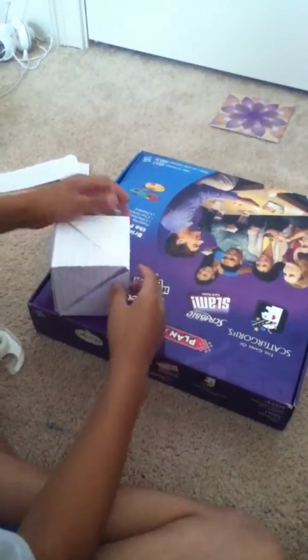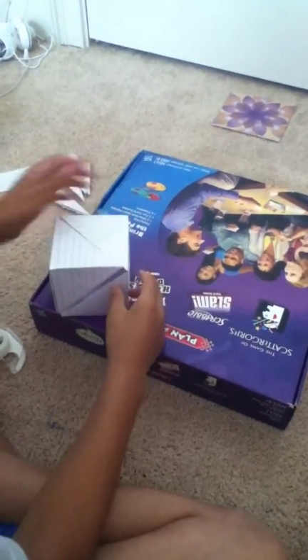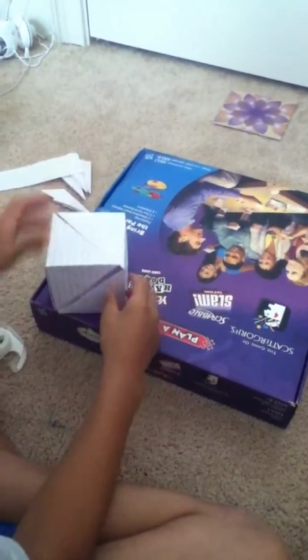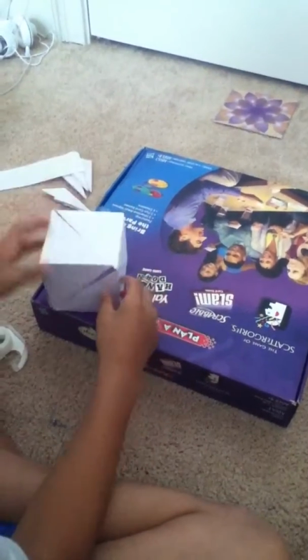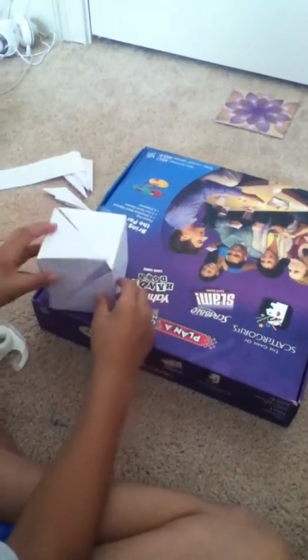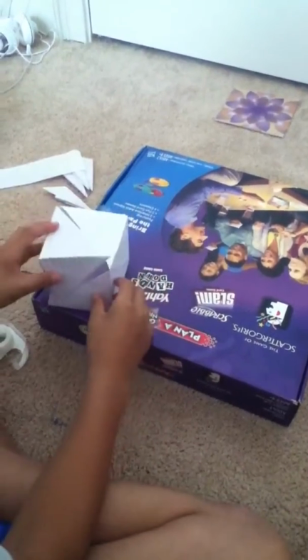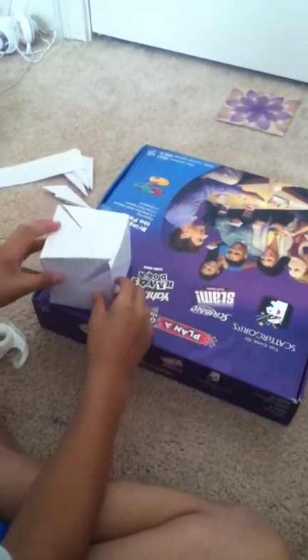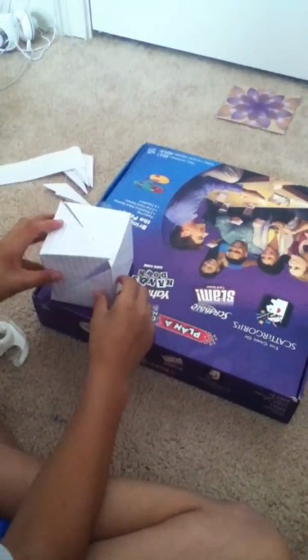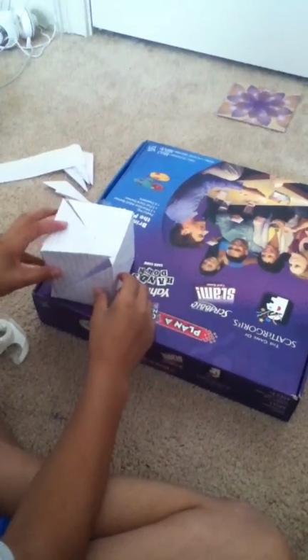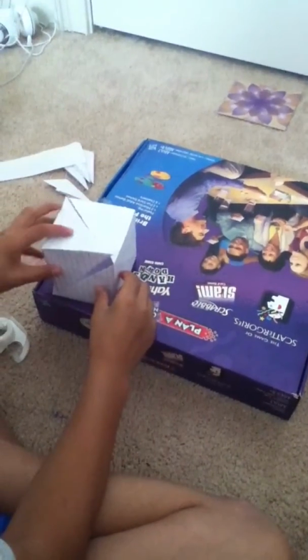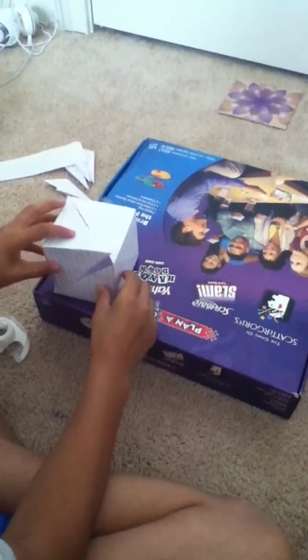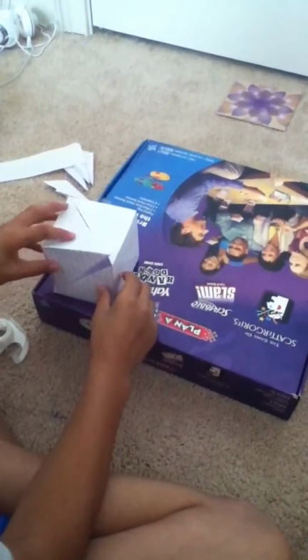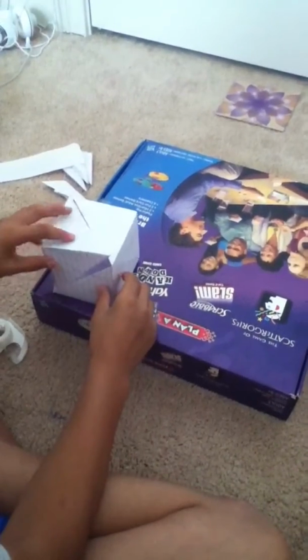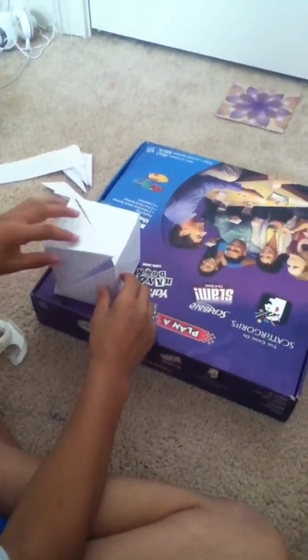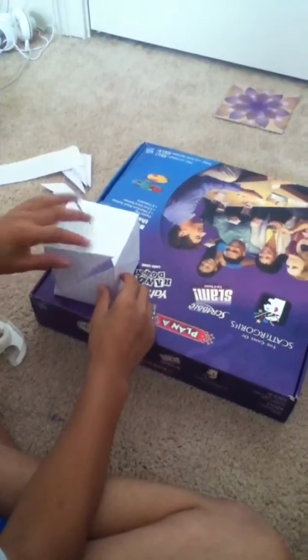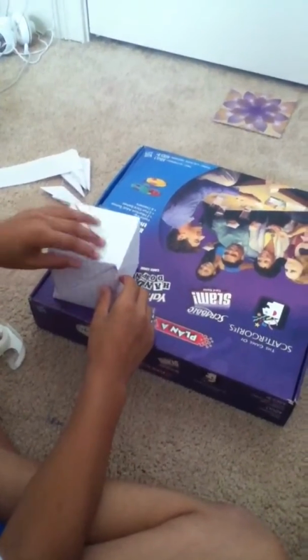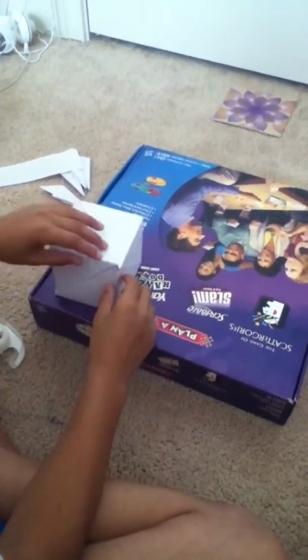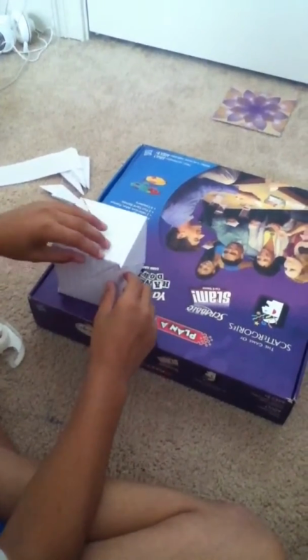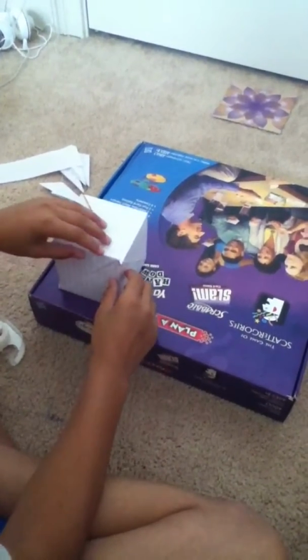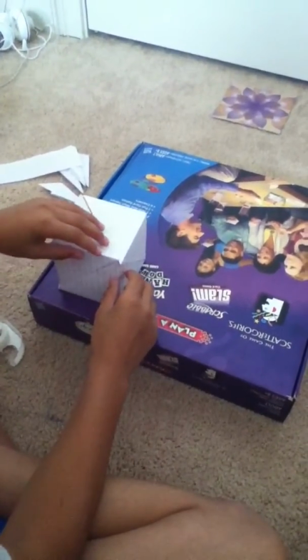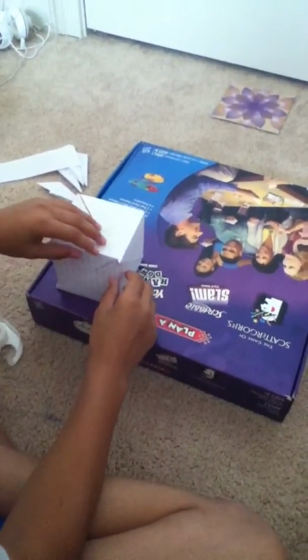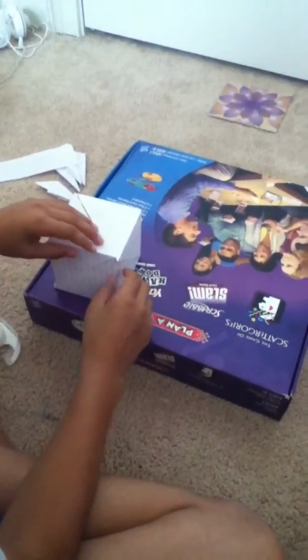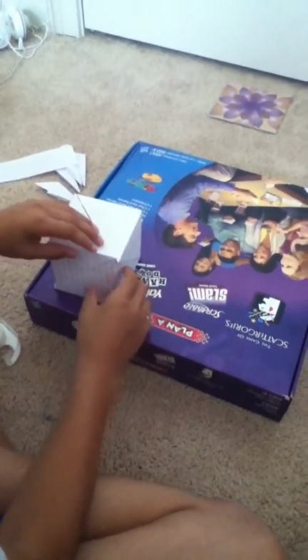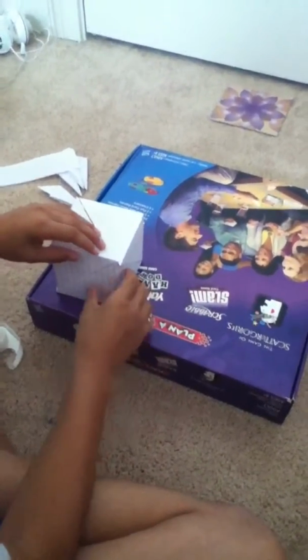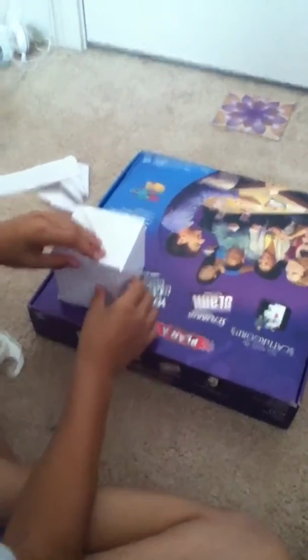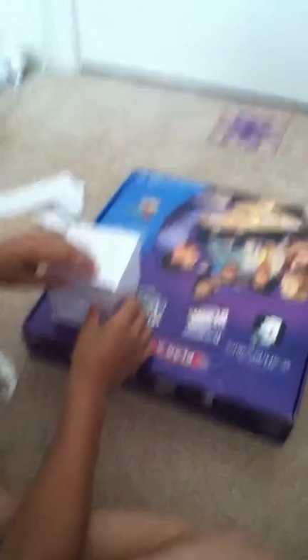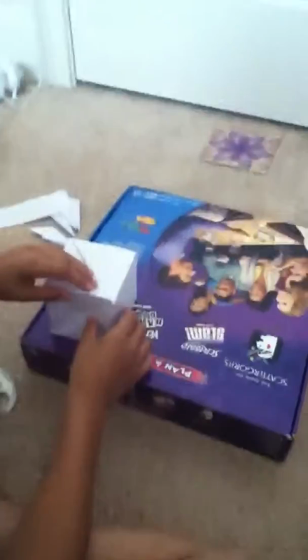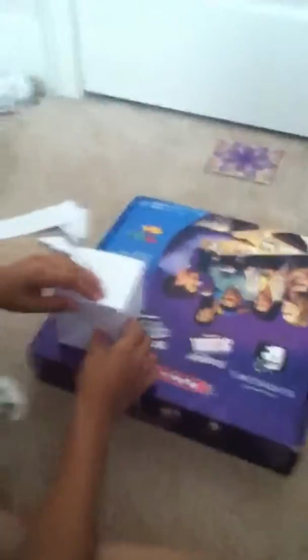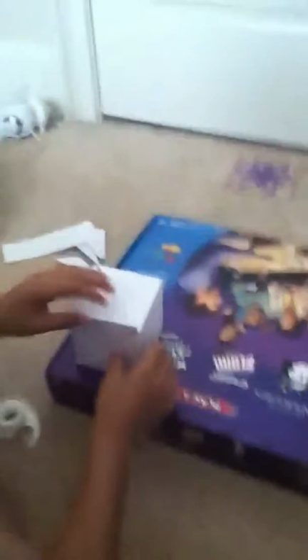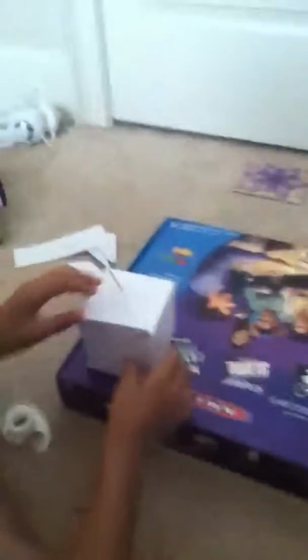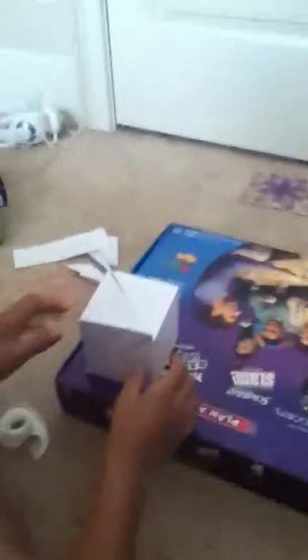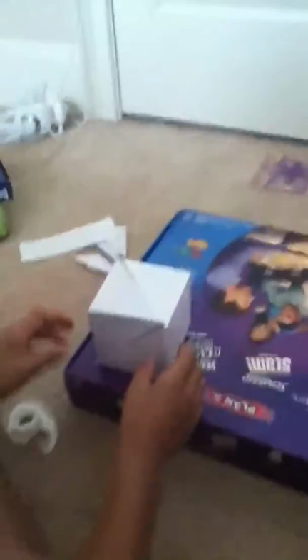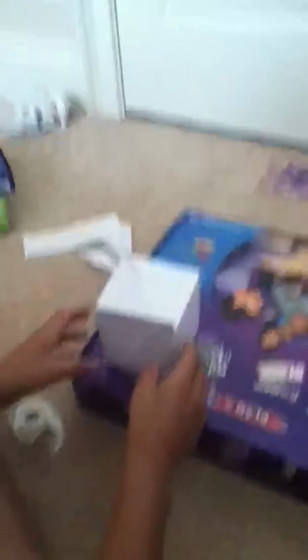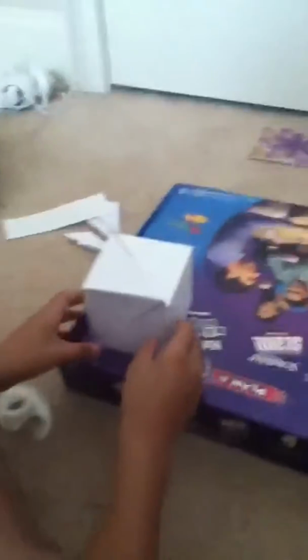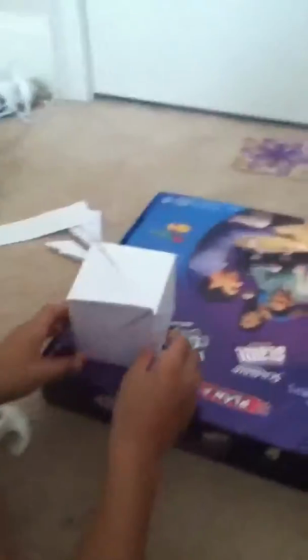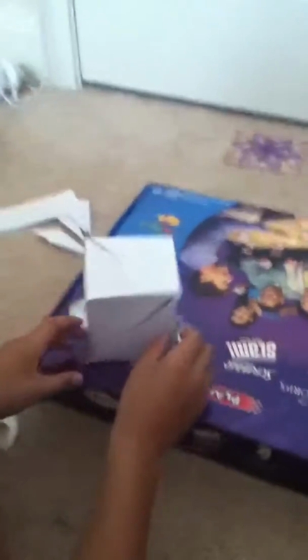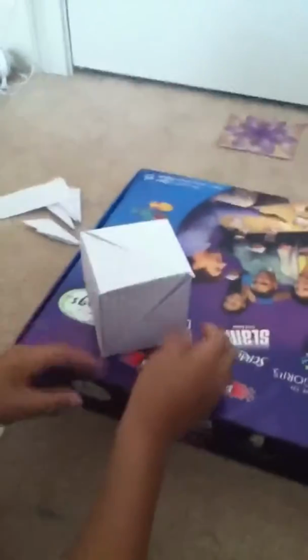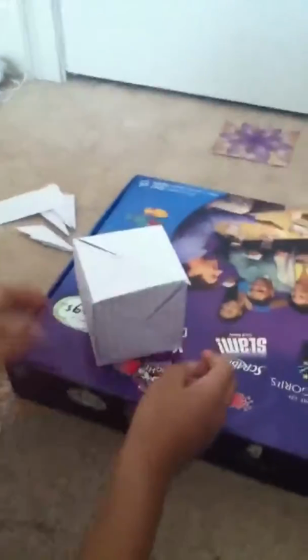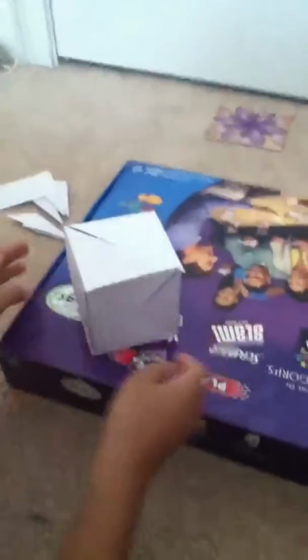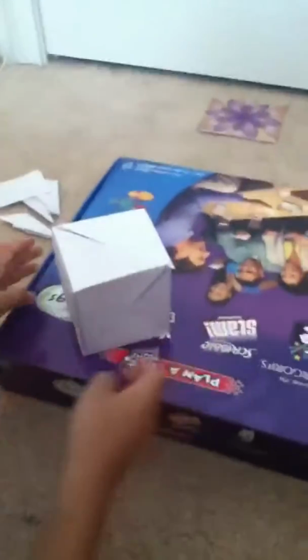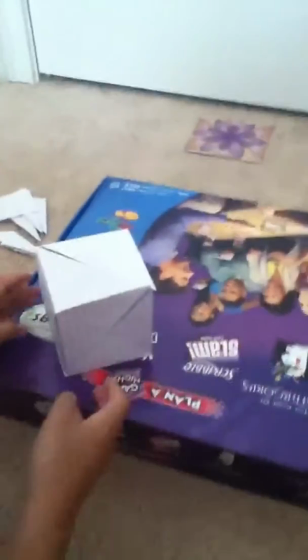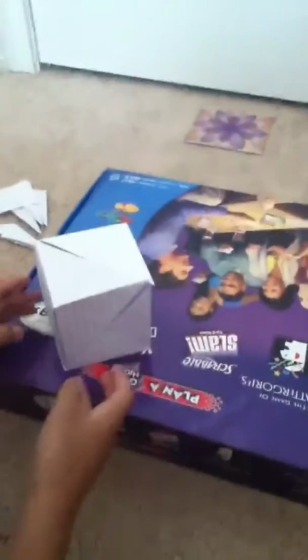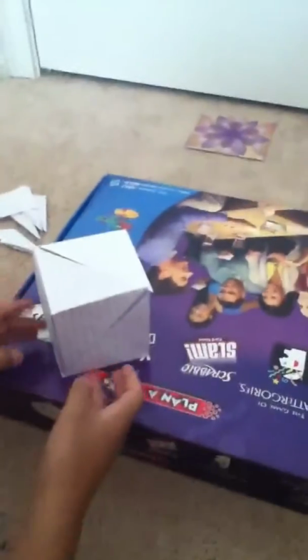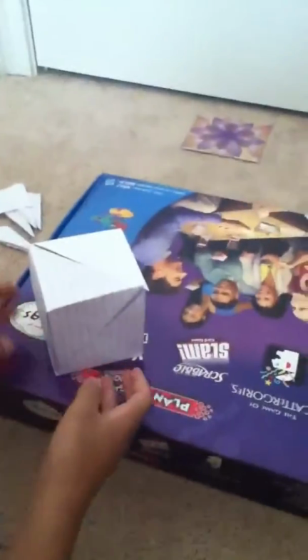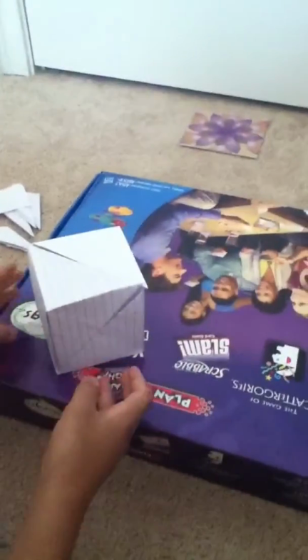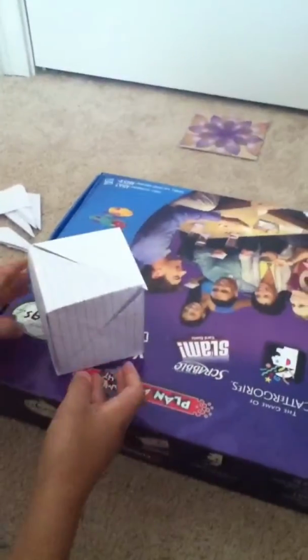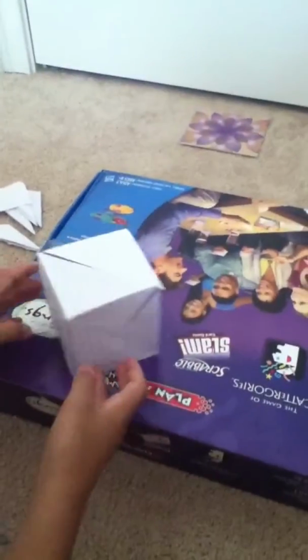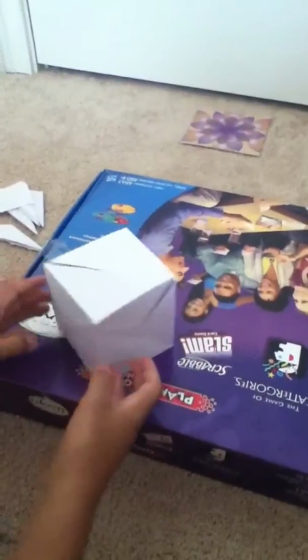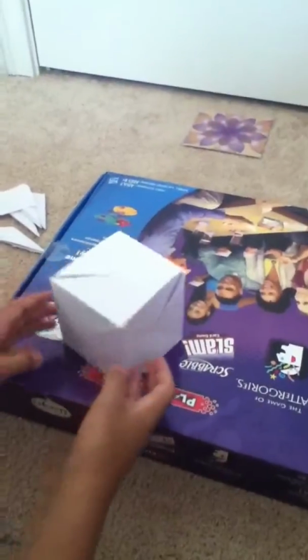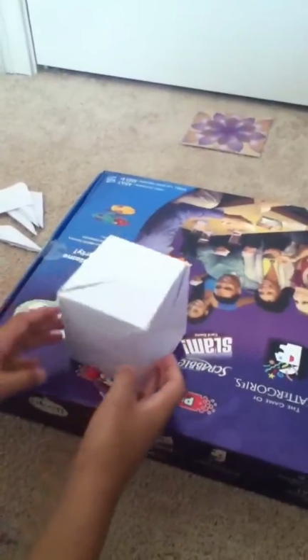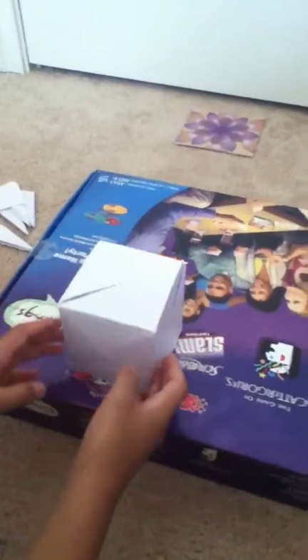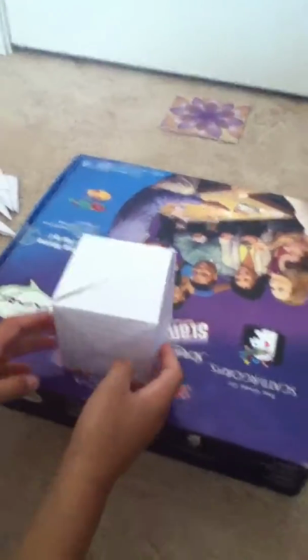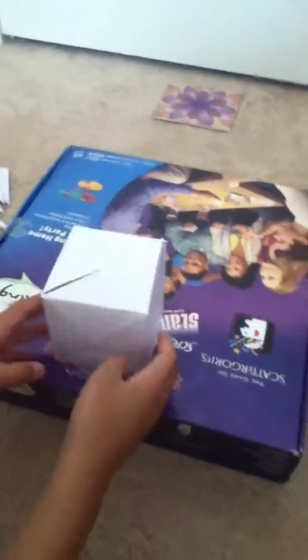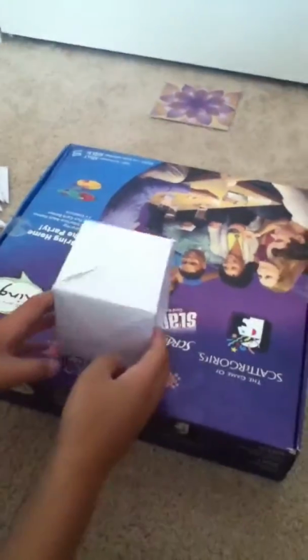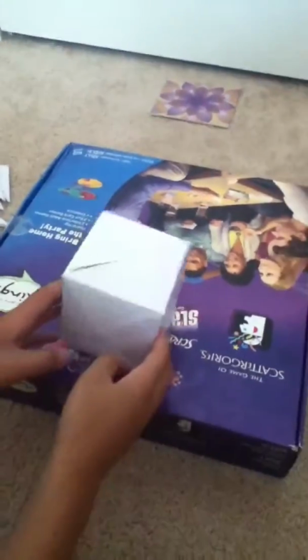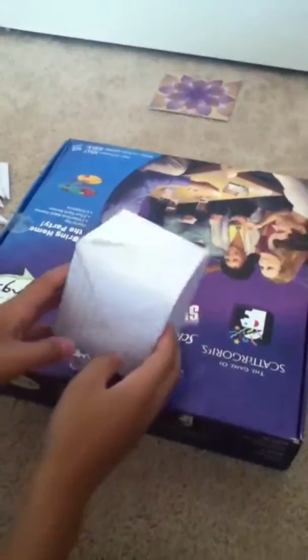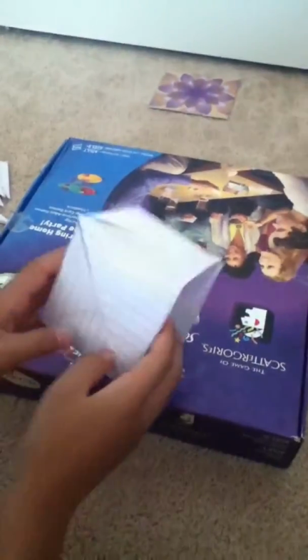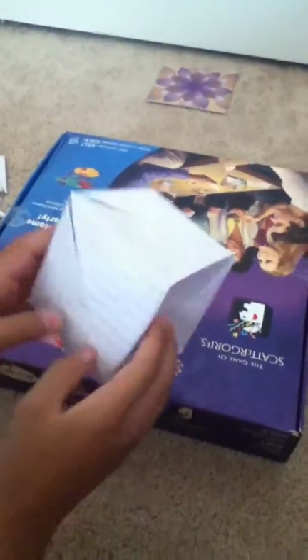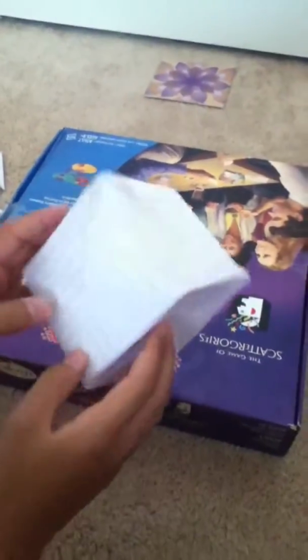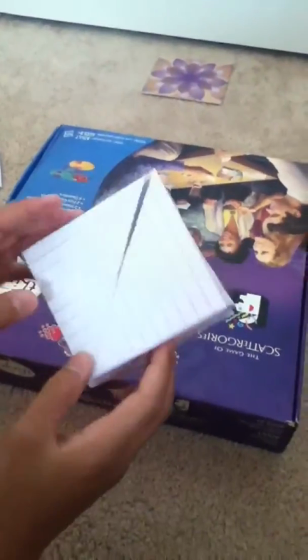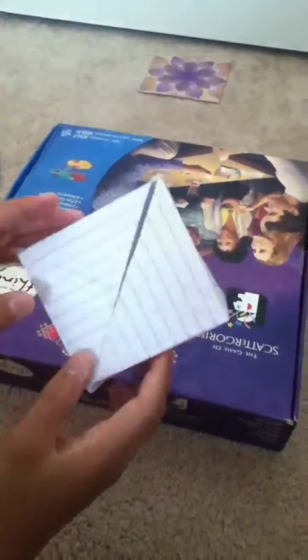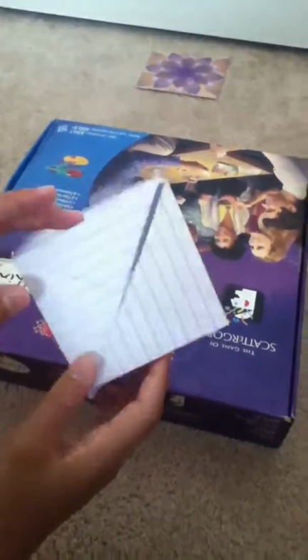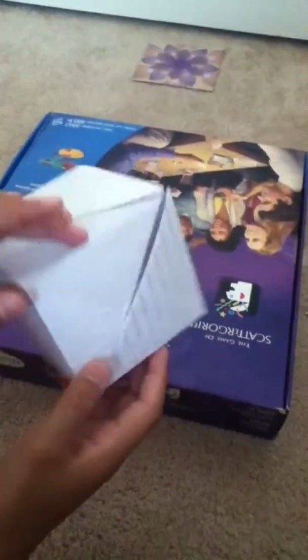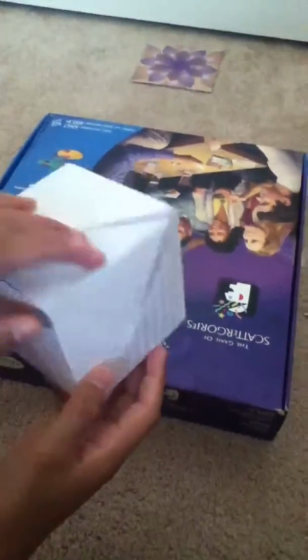And then here. And you have yourself a cube.